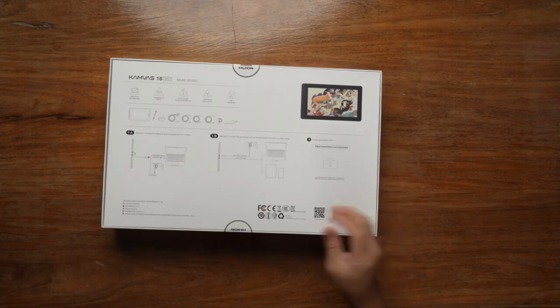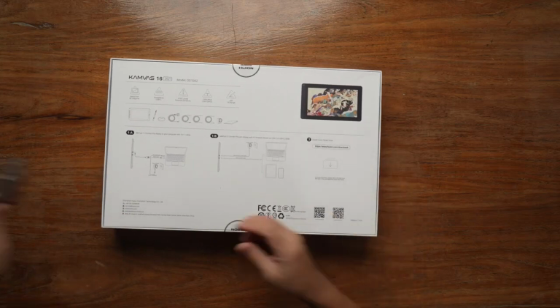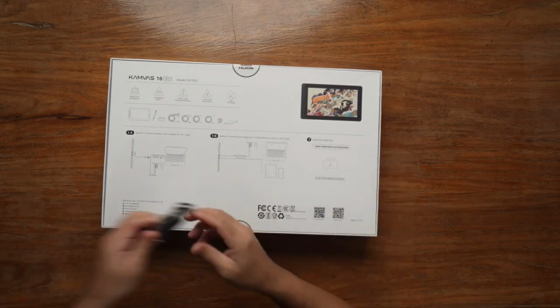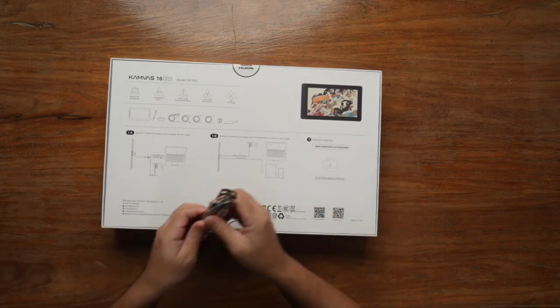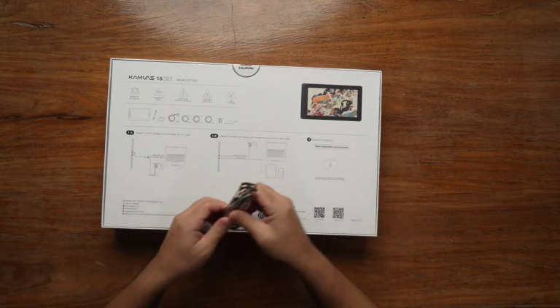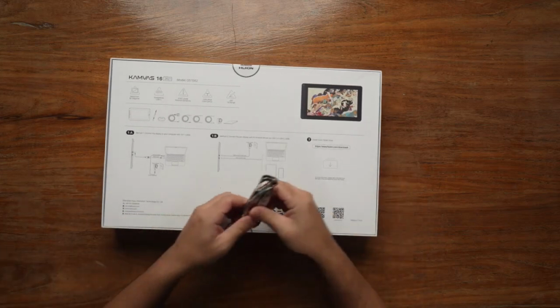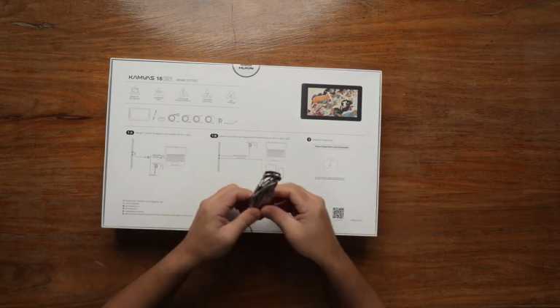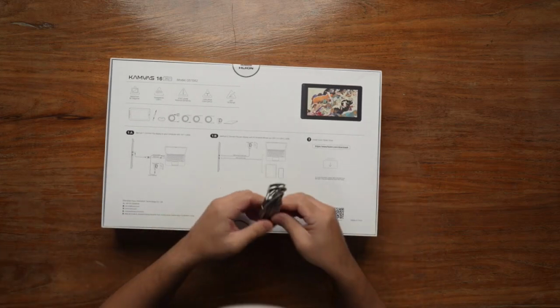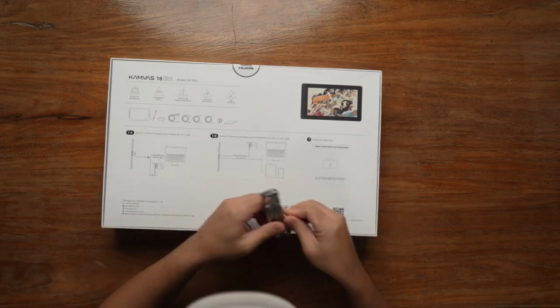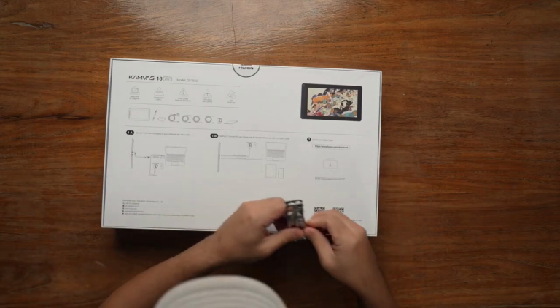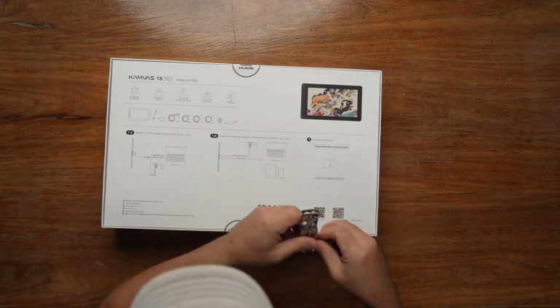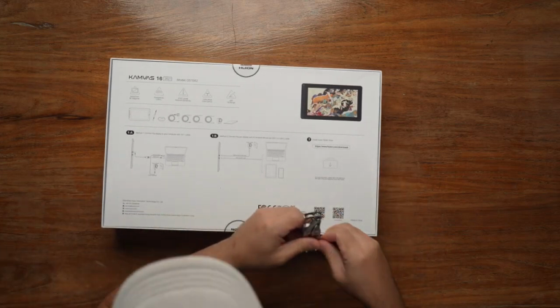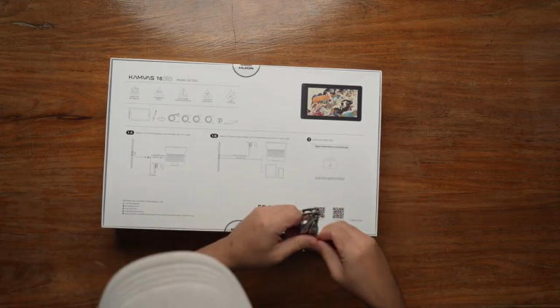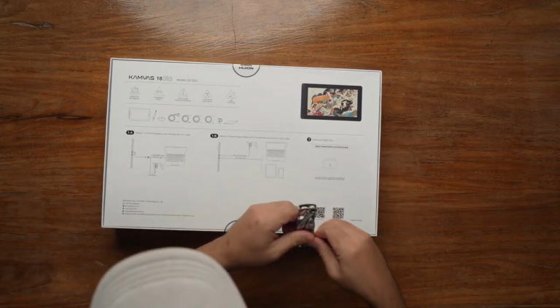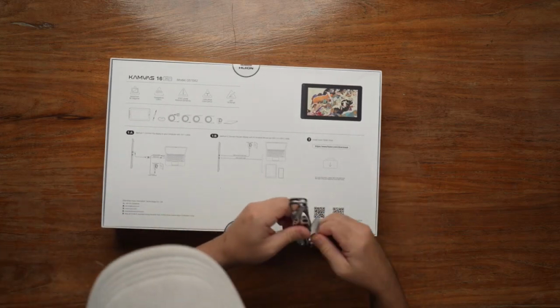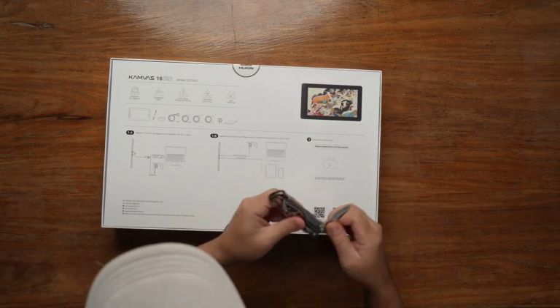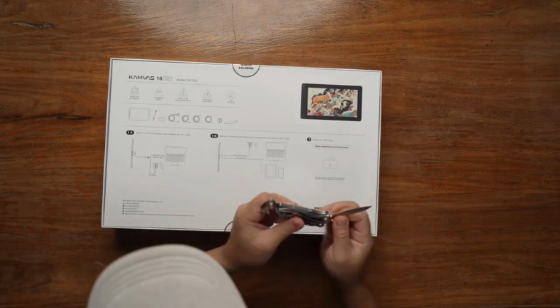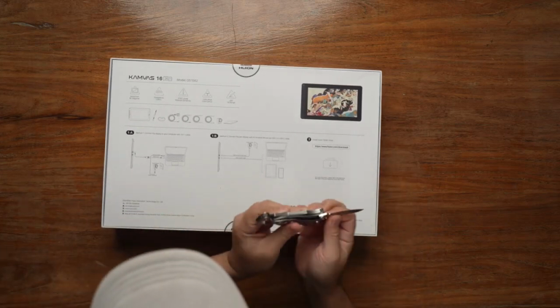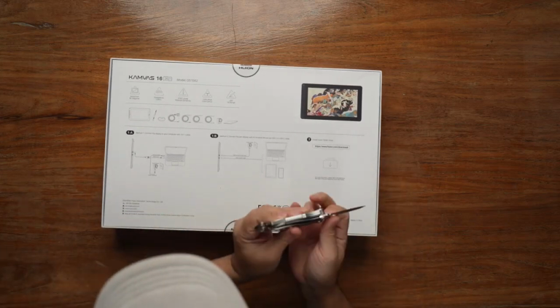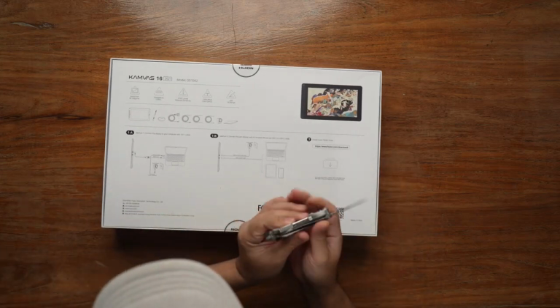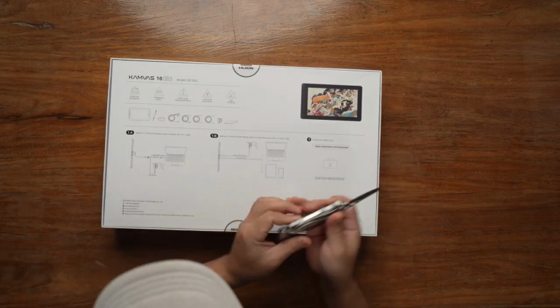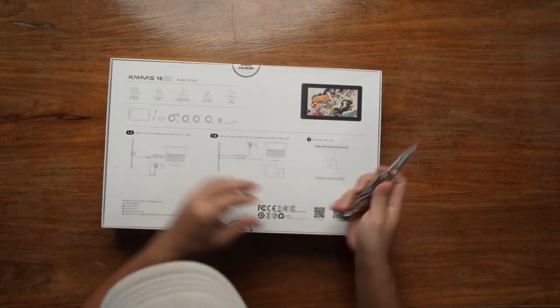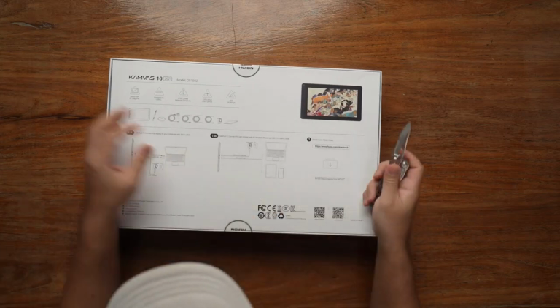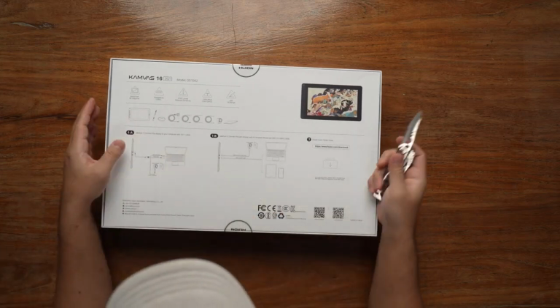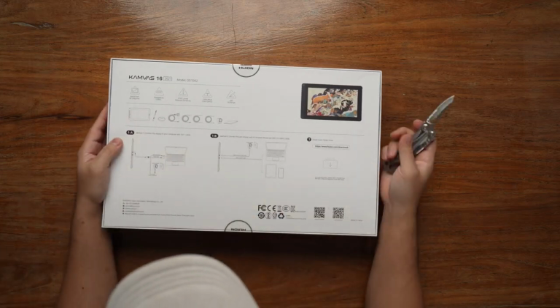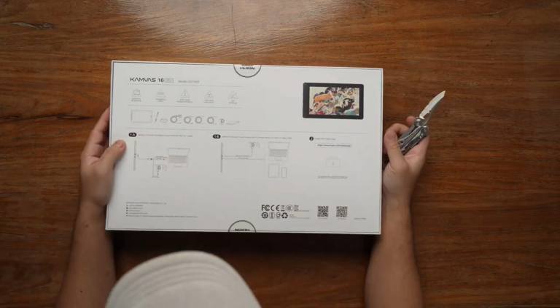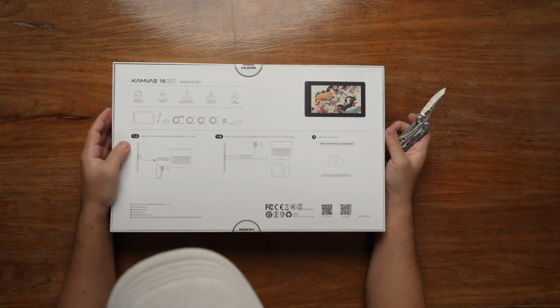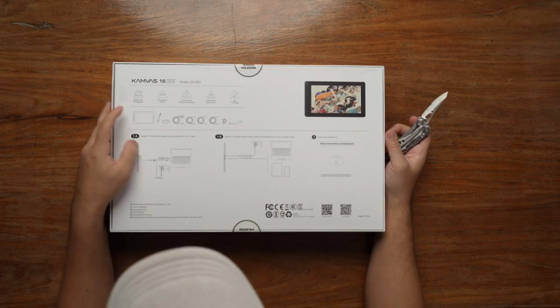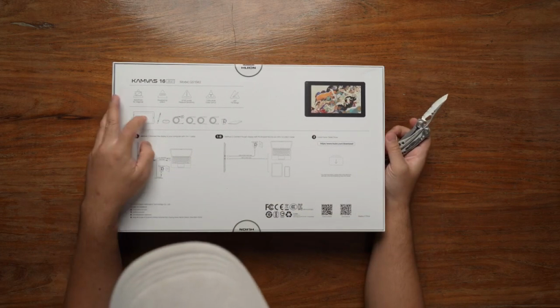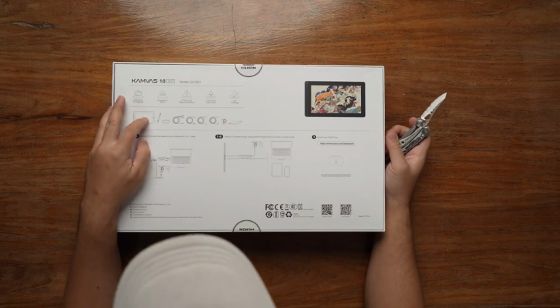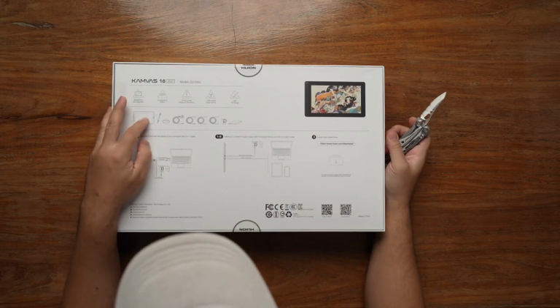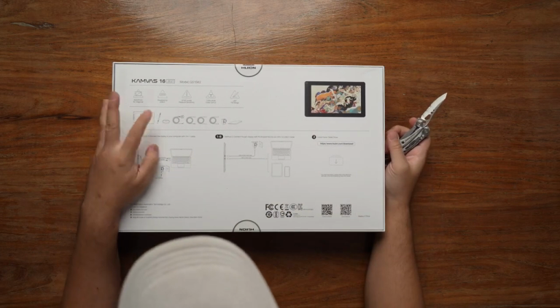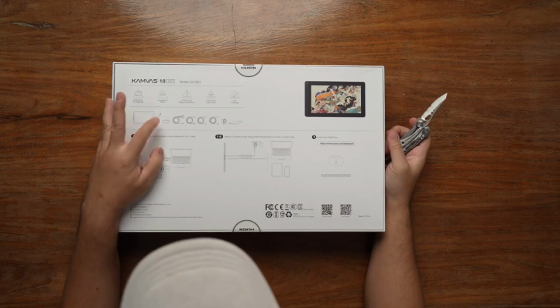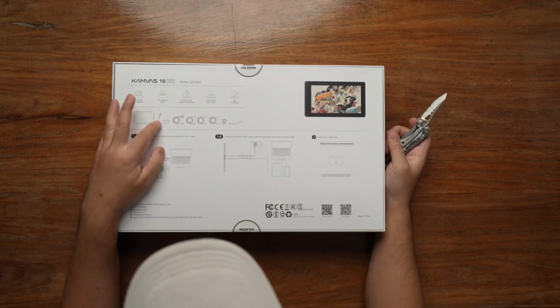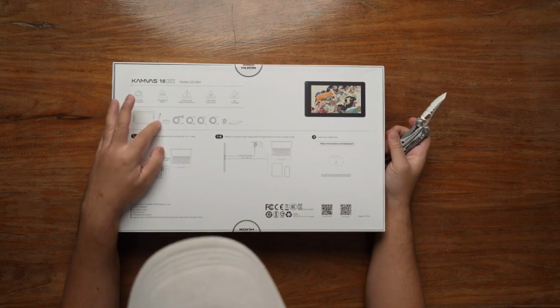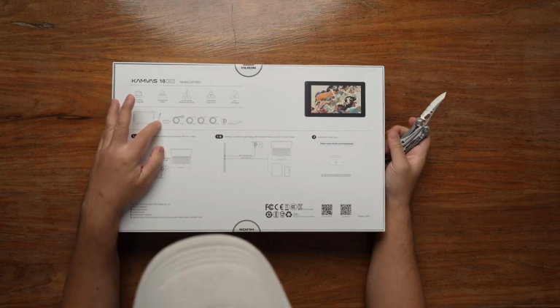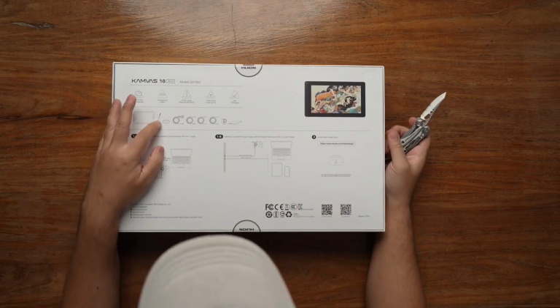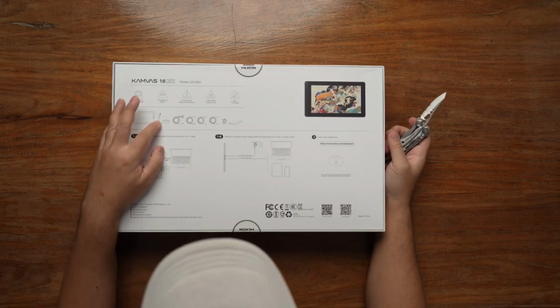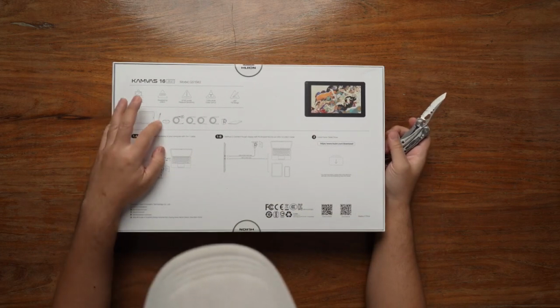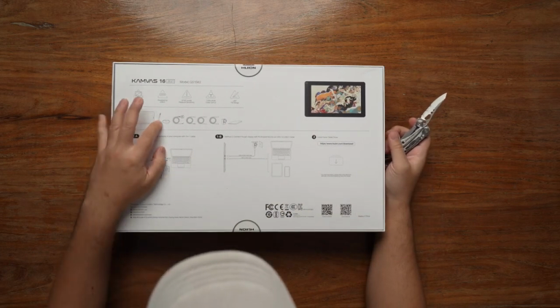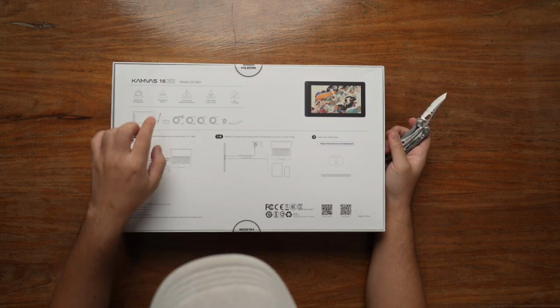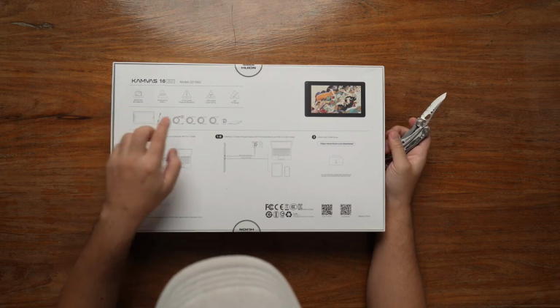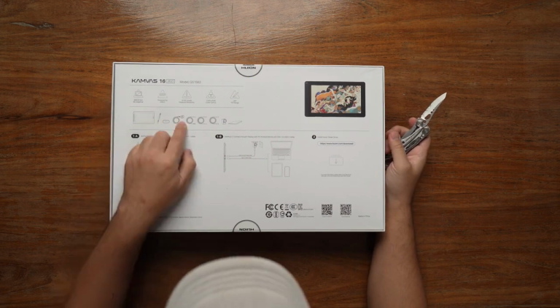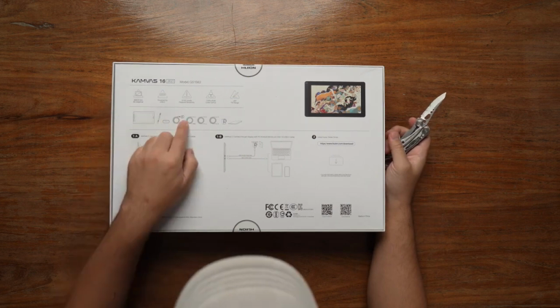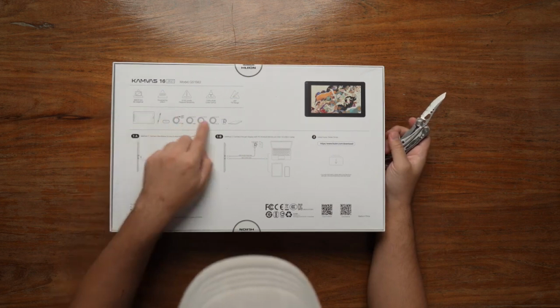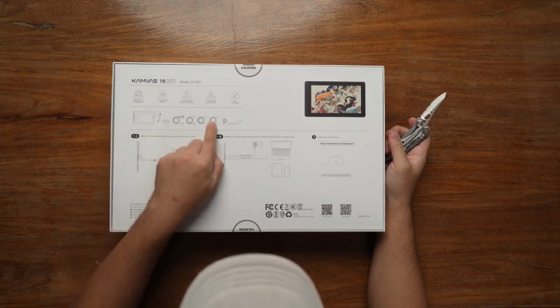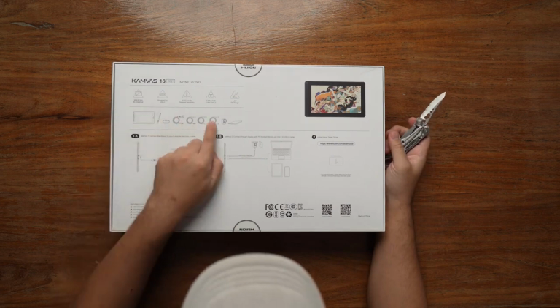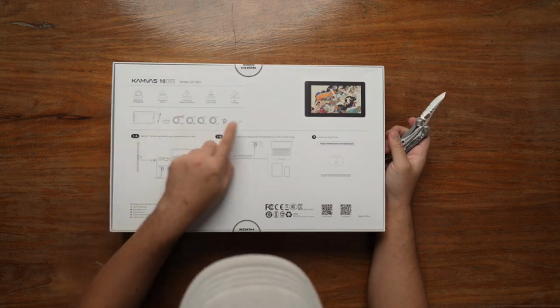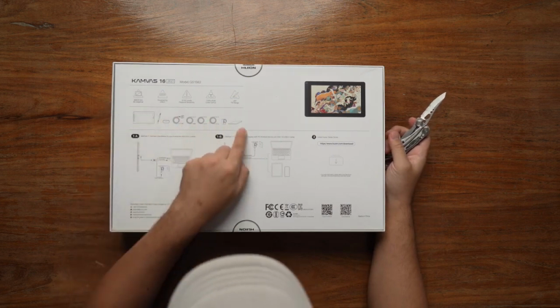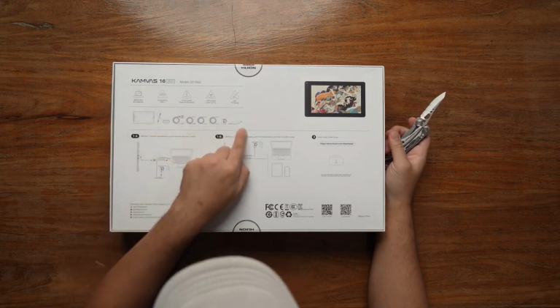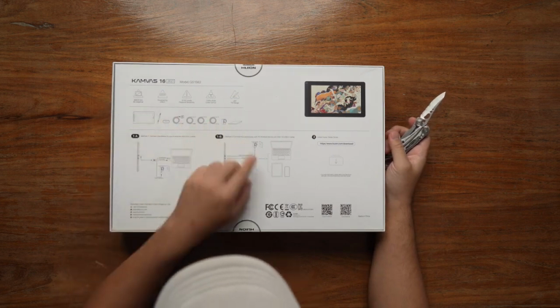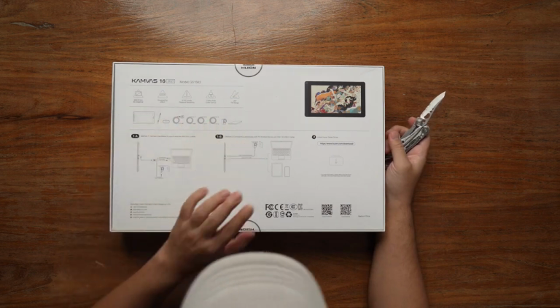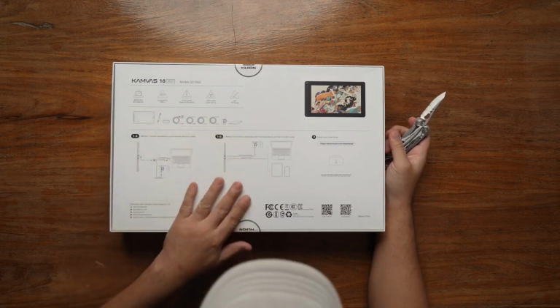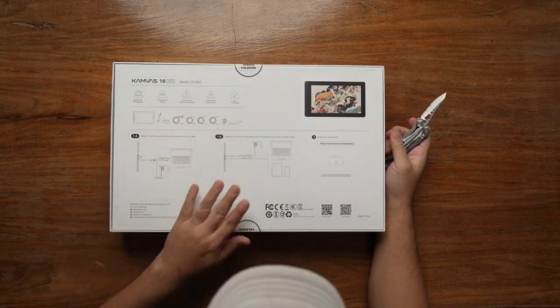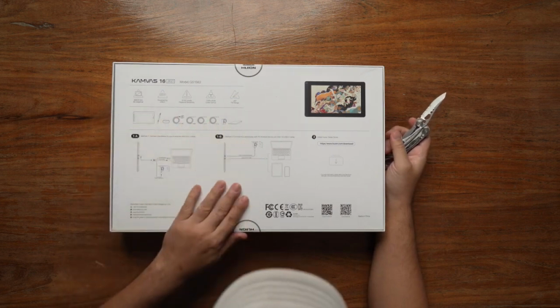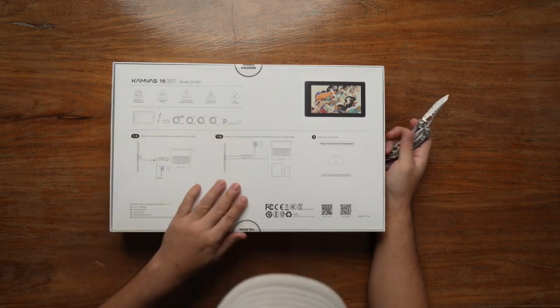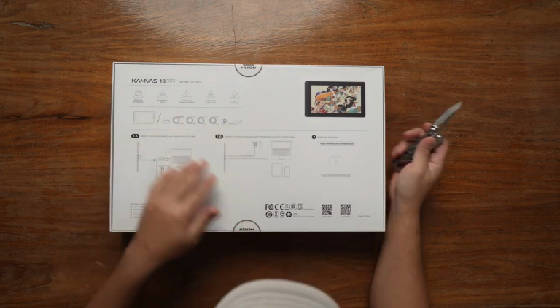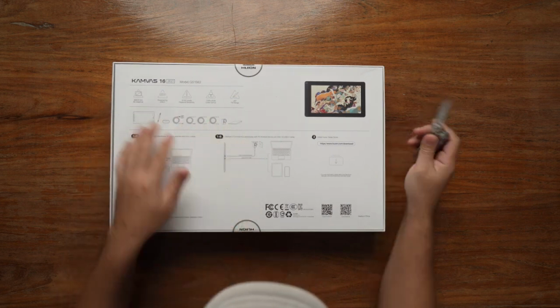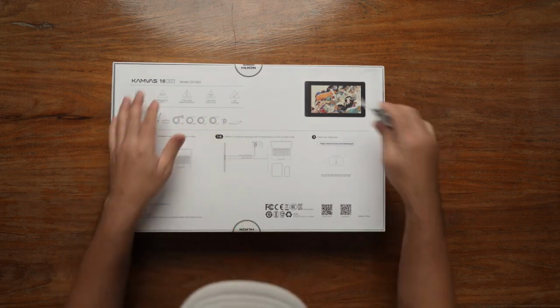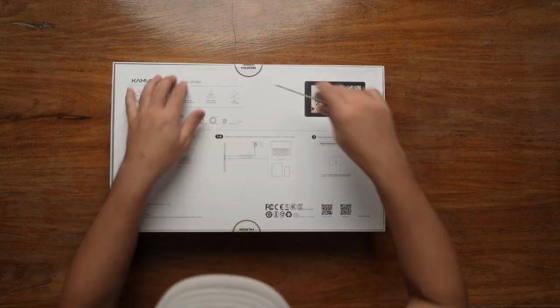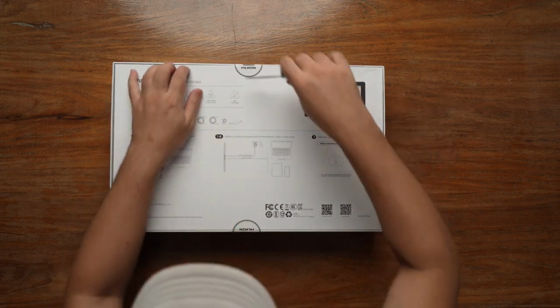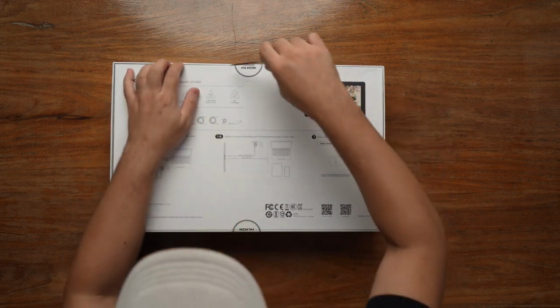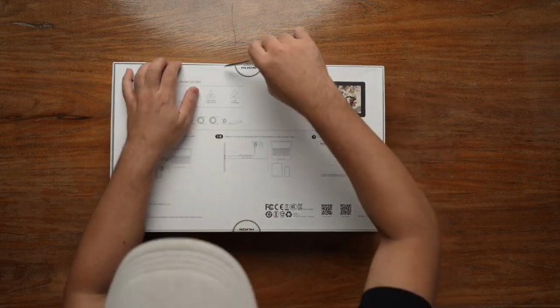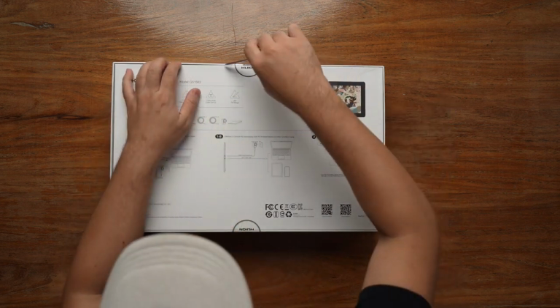So what's included in the box? Basically it's a tablet, a pen, the connecting cables, and I ordered the one with the stand.